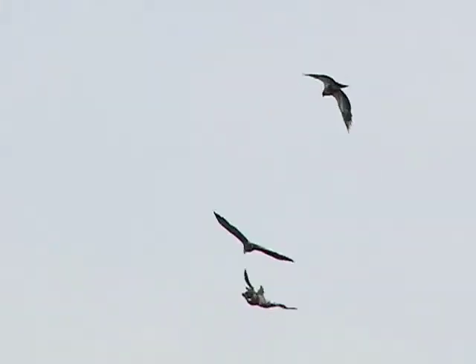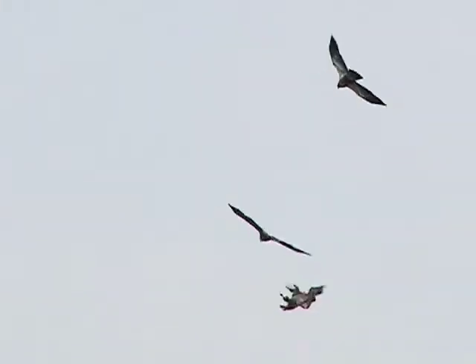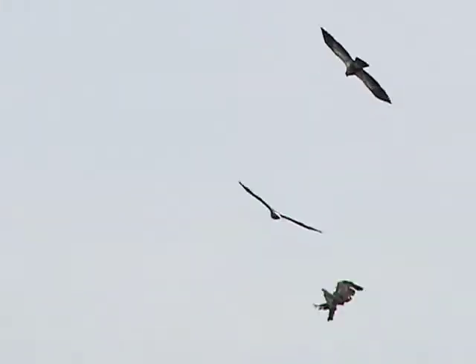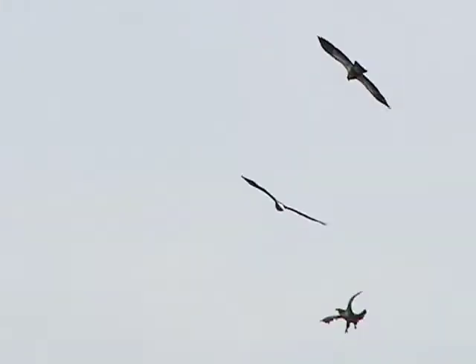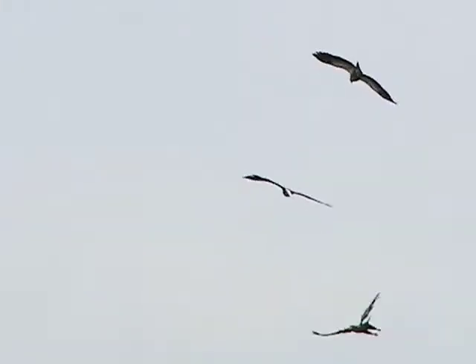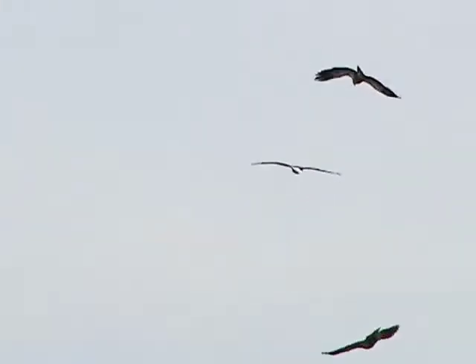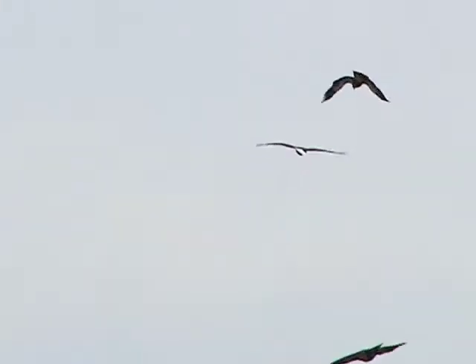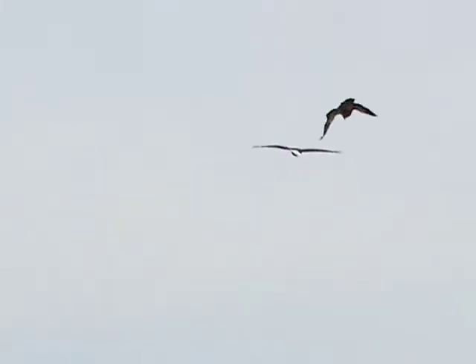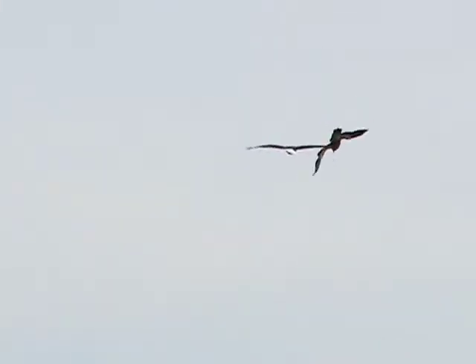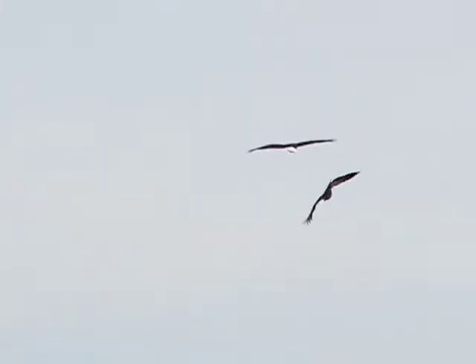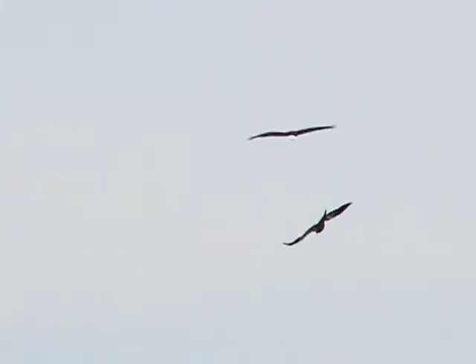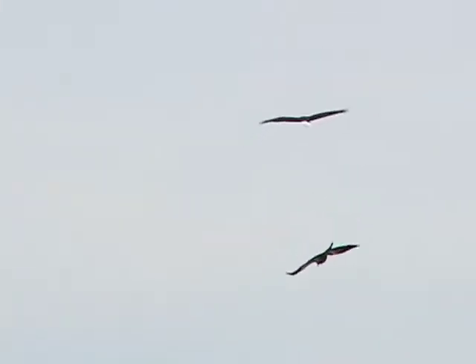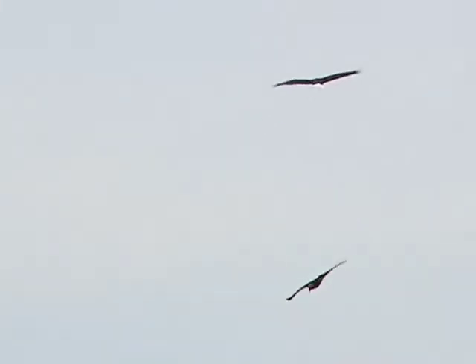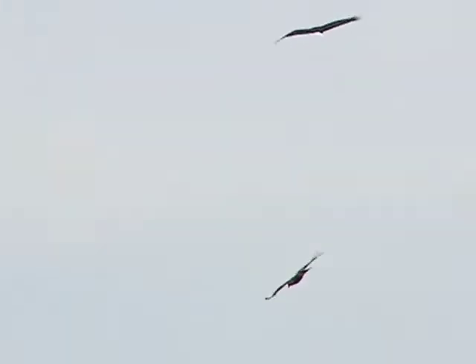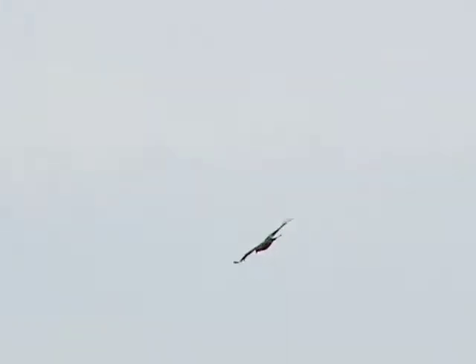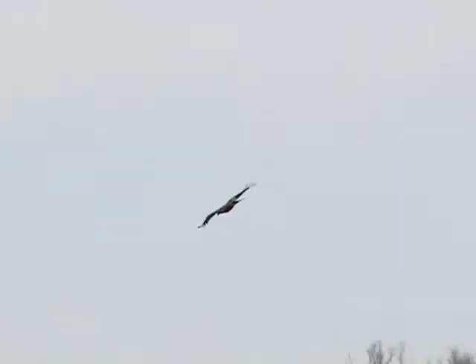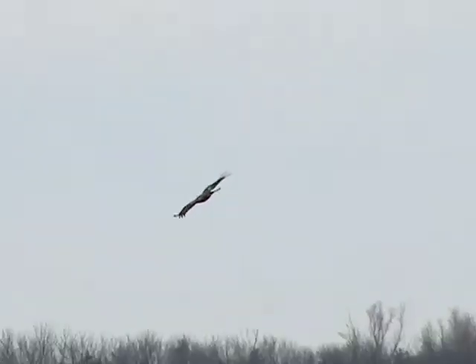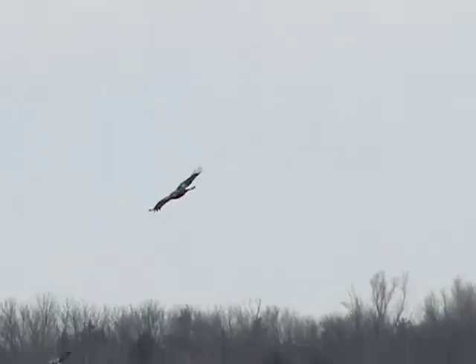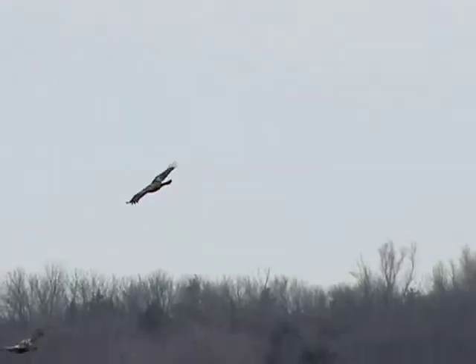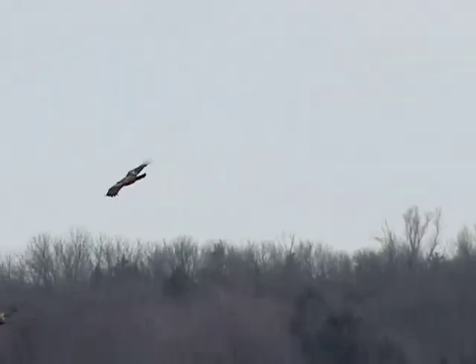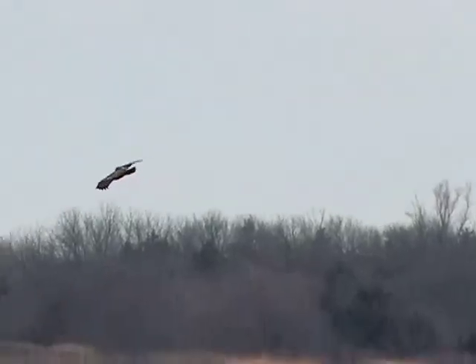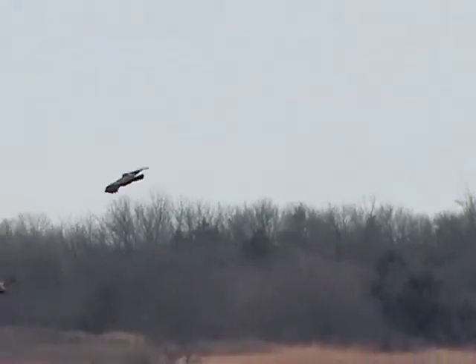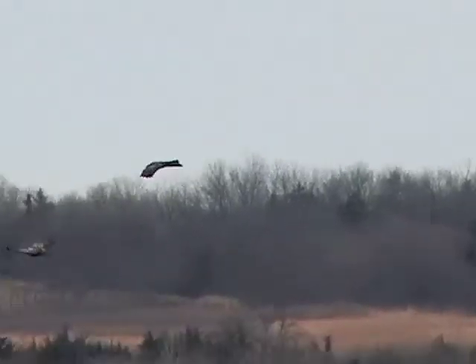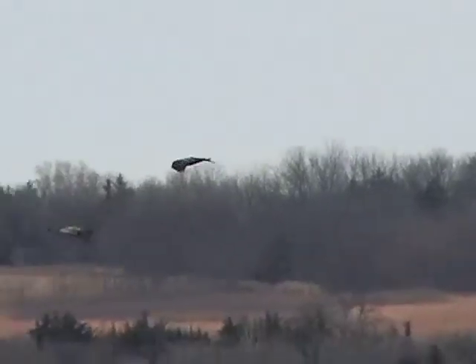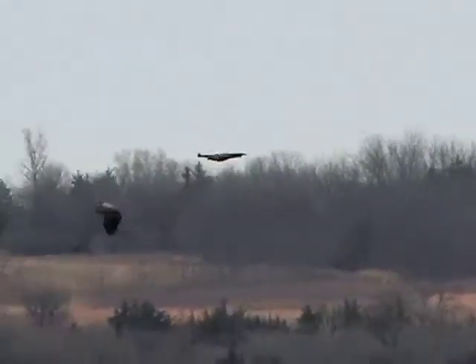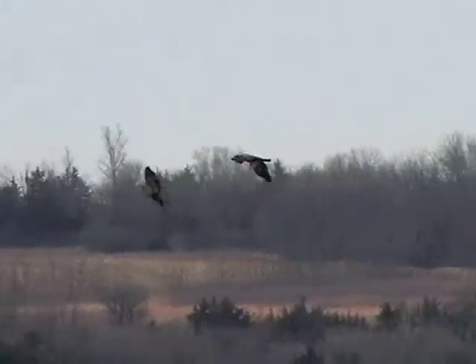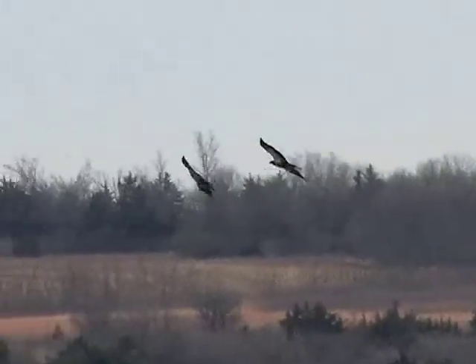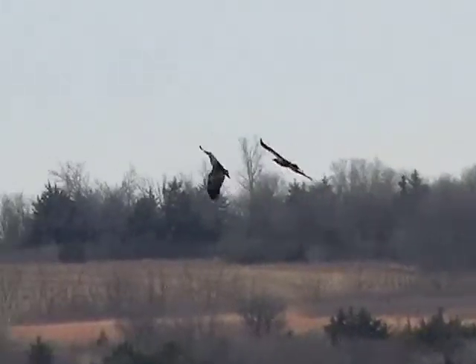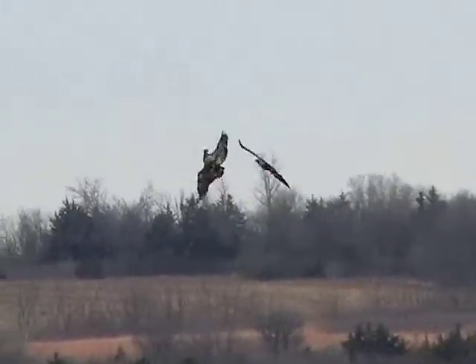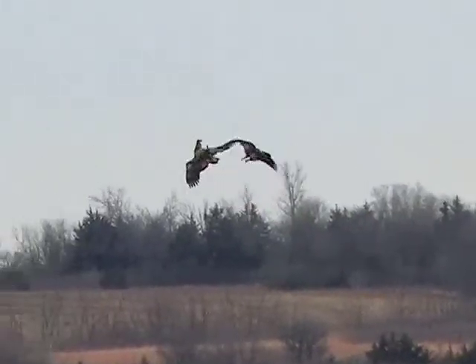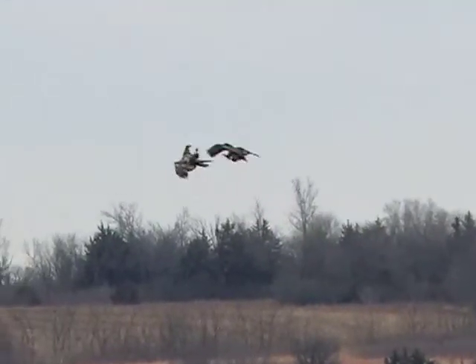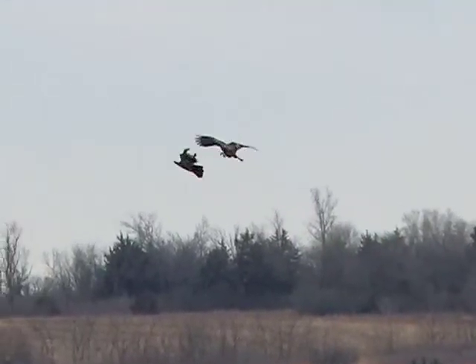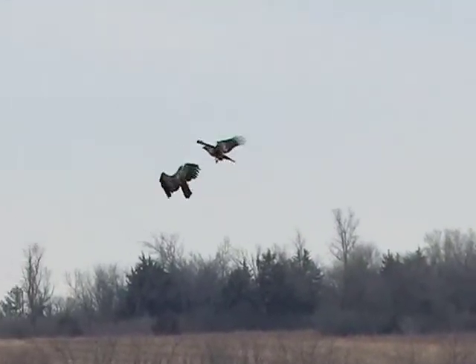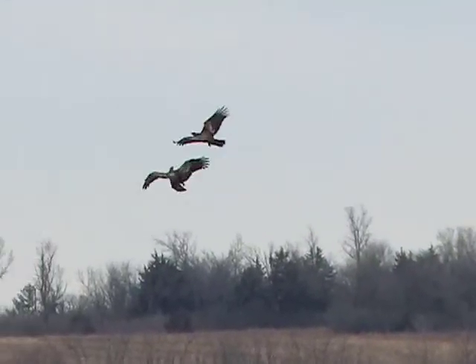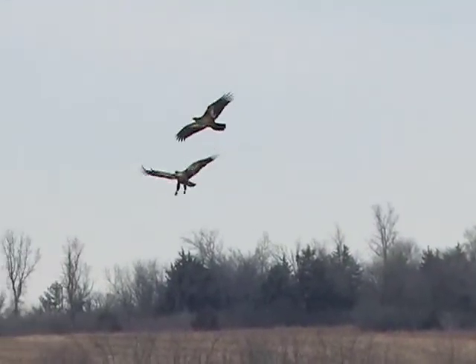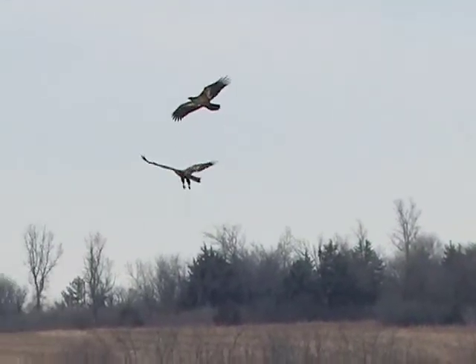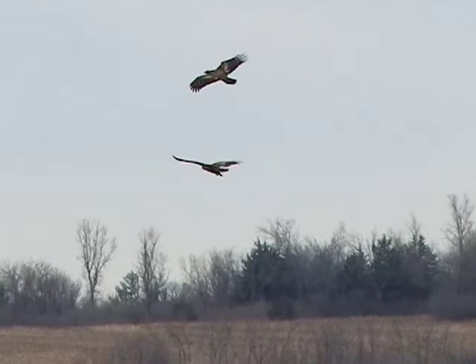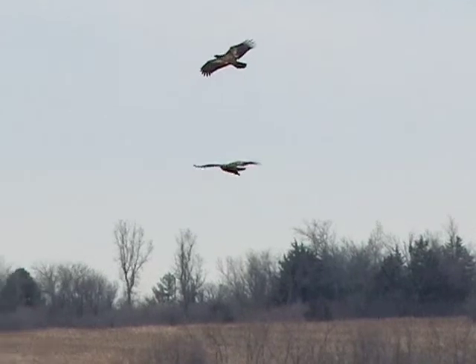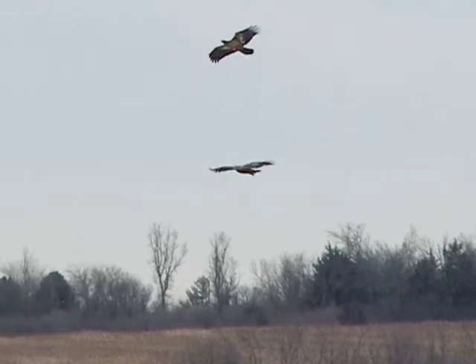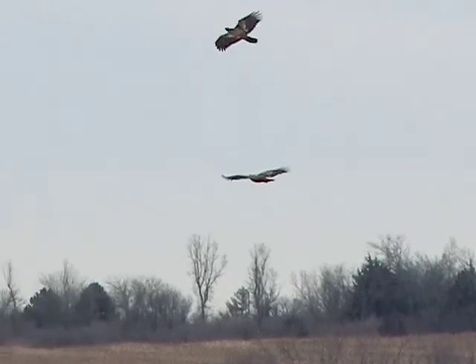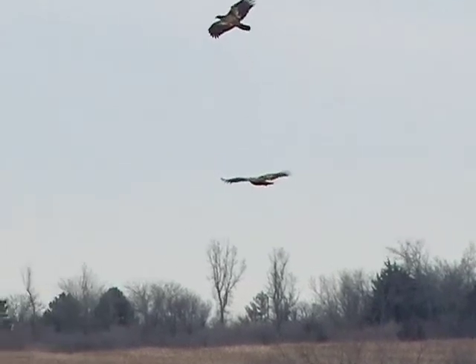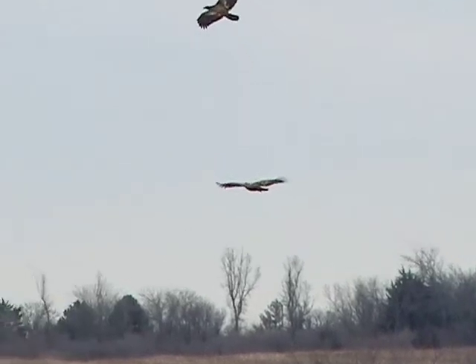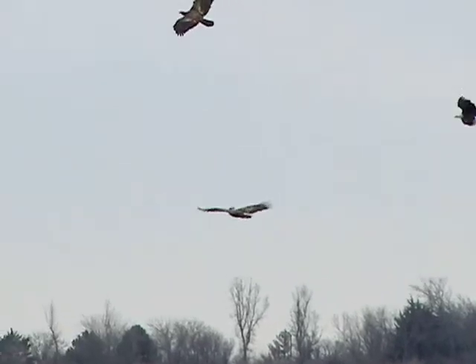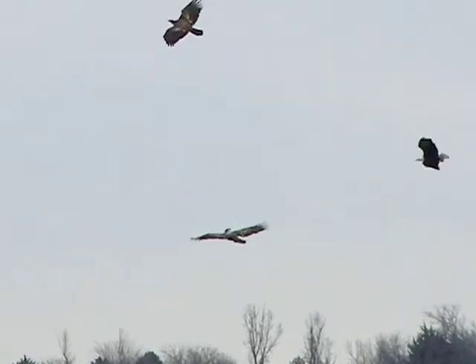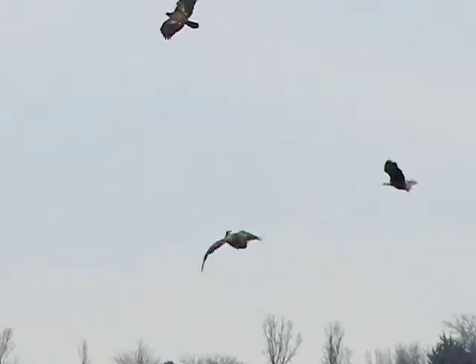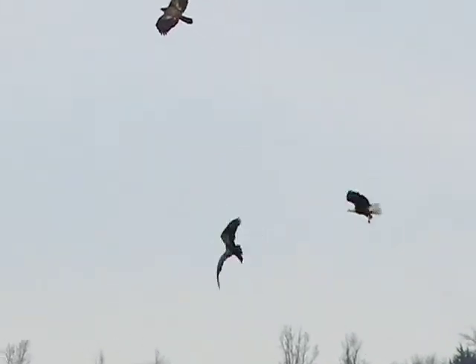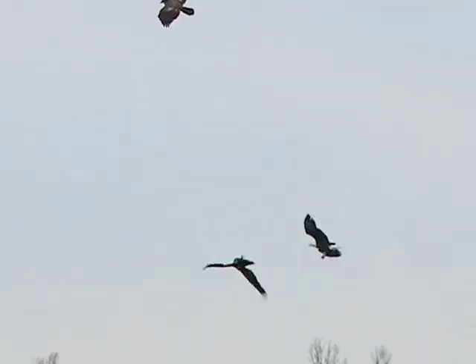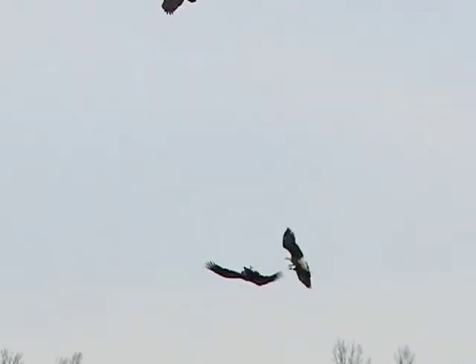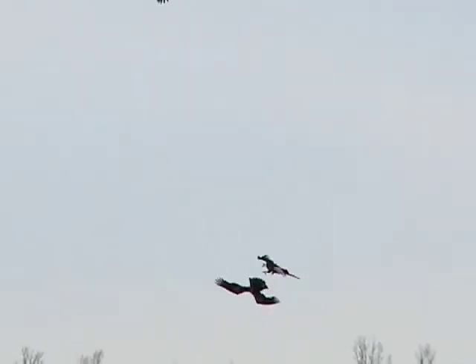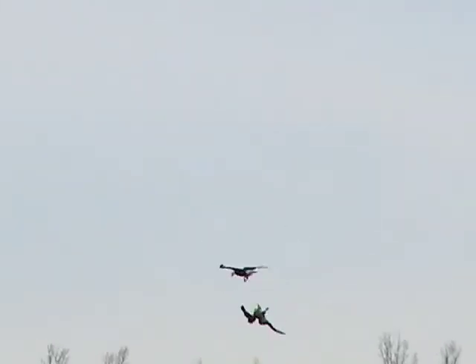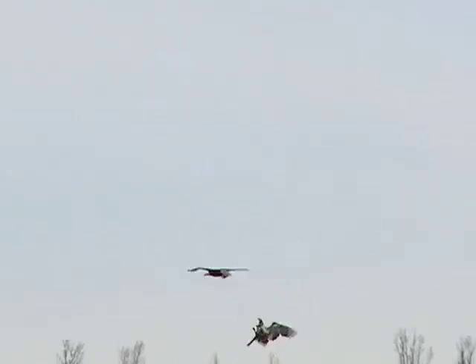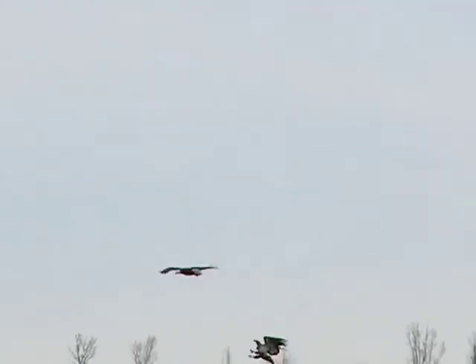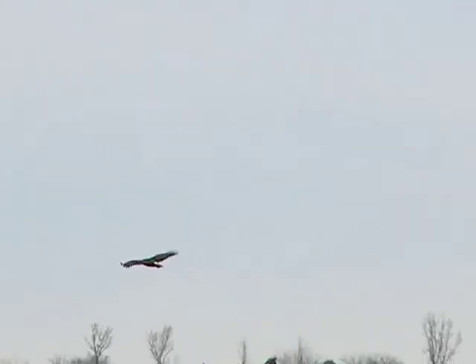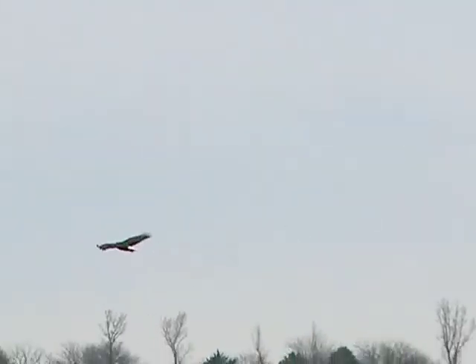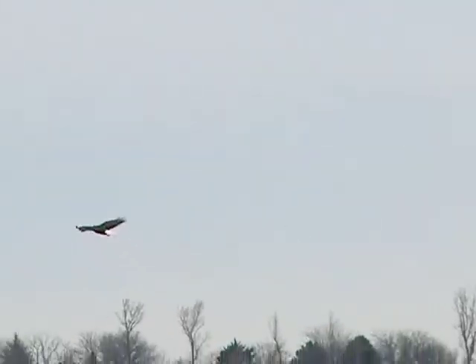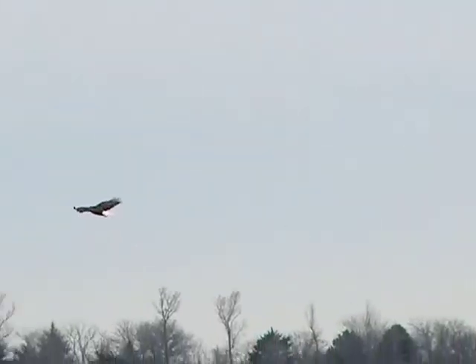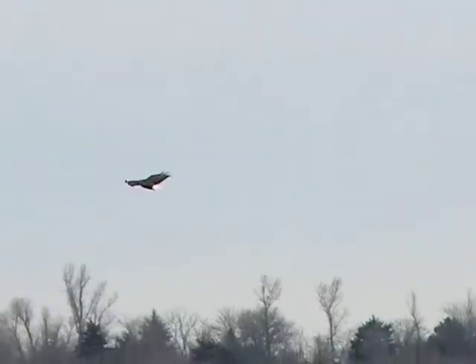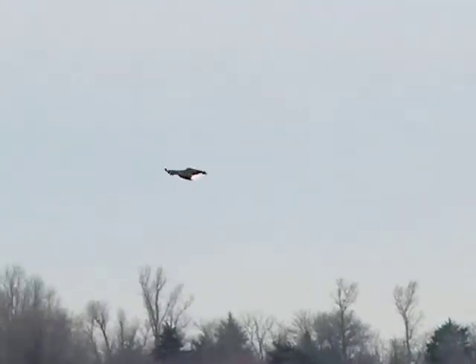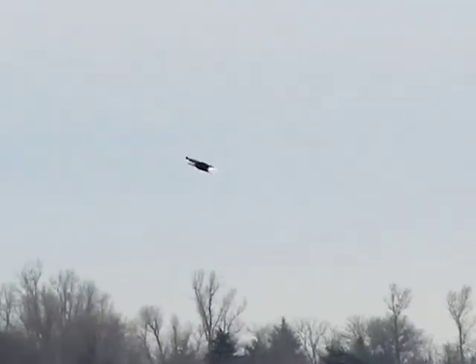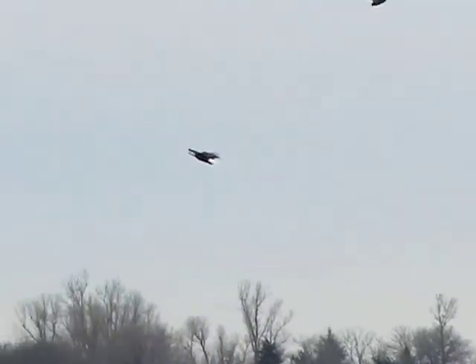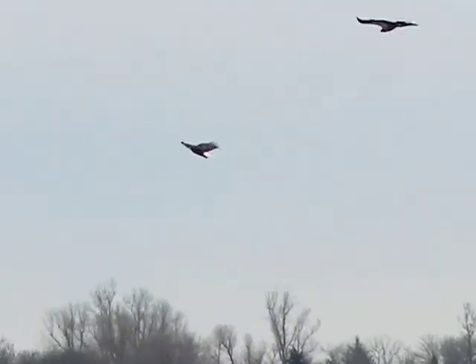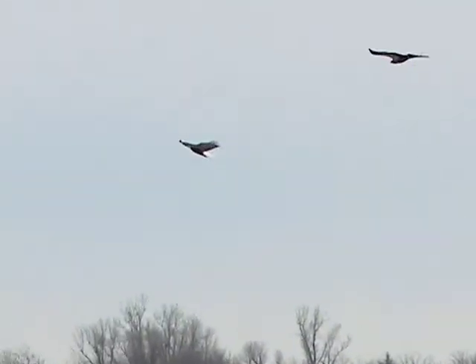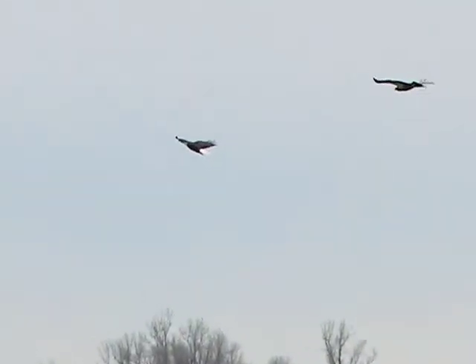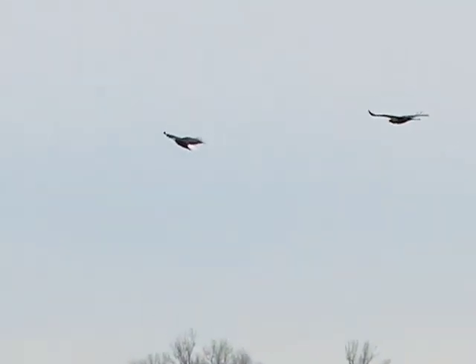See for yourself the beauty of Kansas eagles. I'm Mike Blair for Kansas Wildlife and Parks.